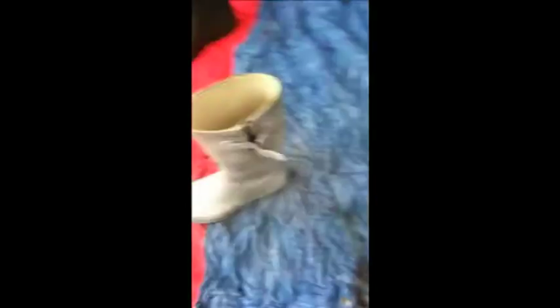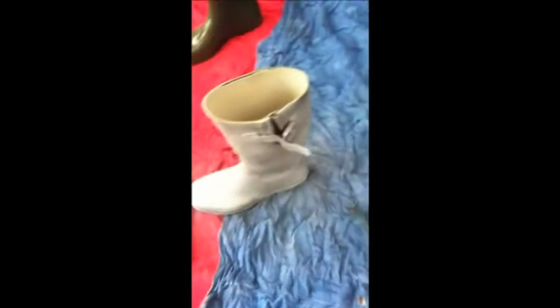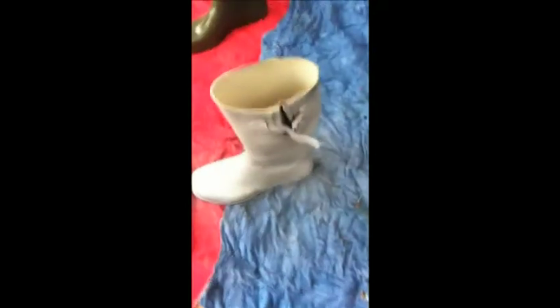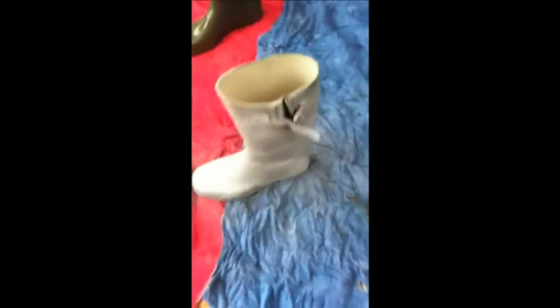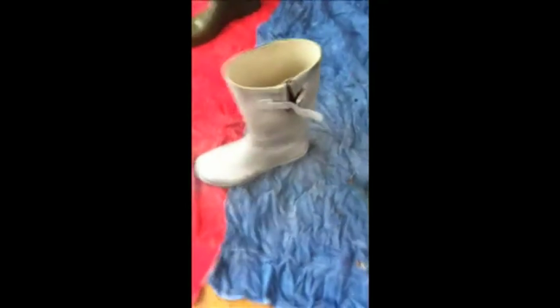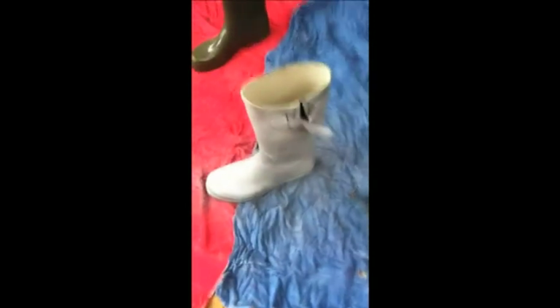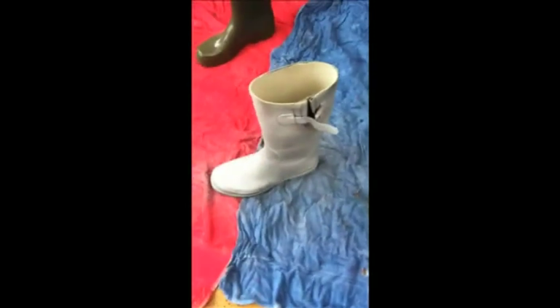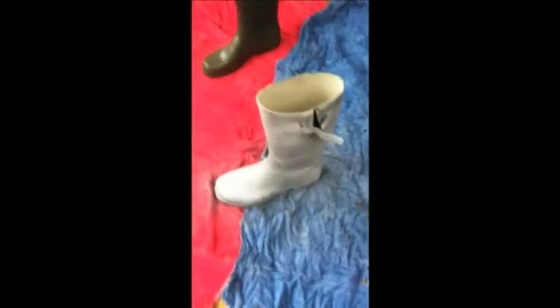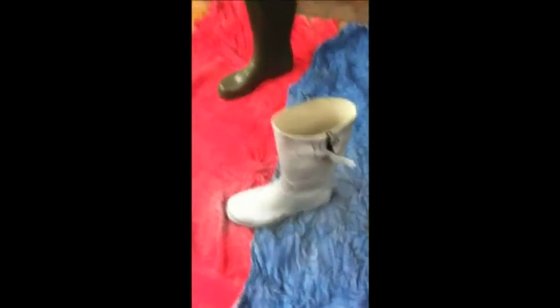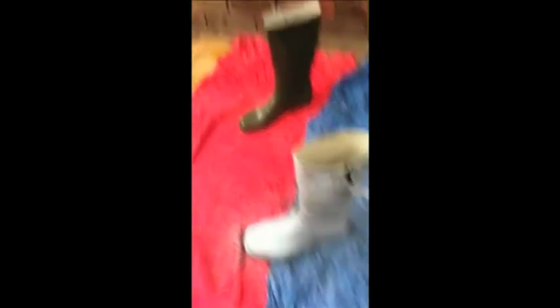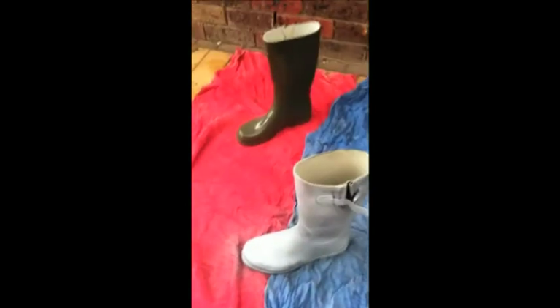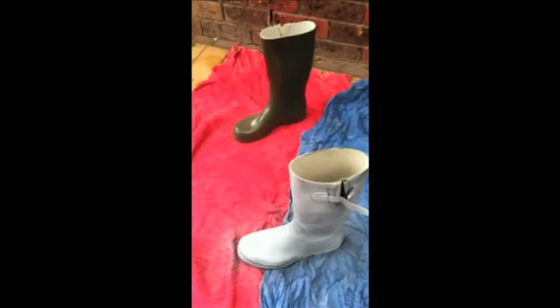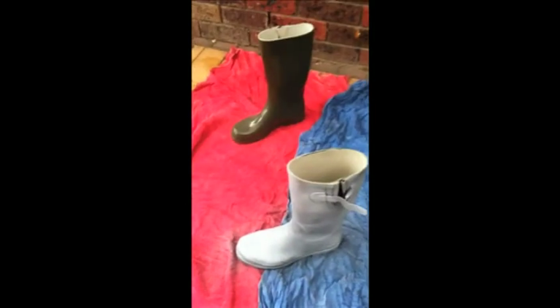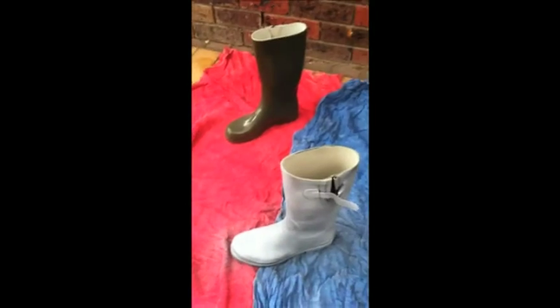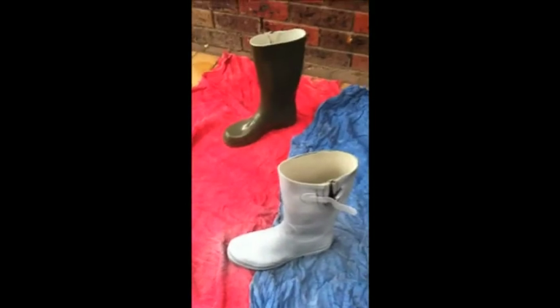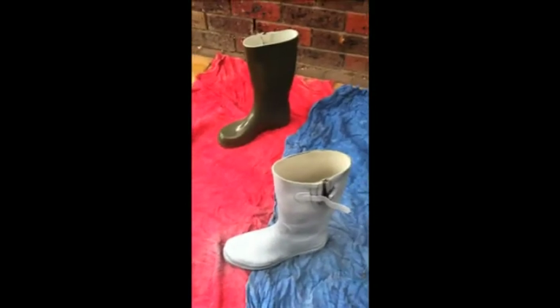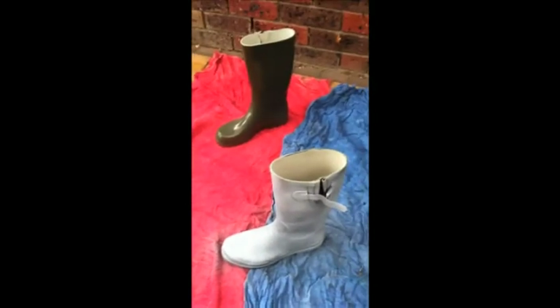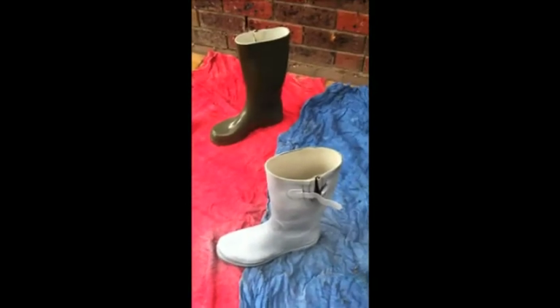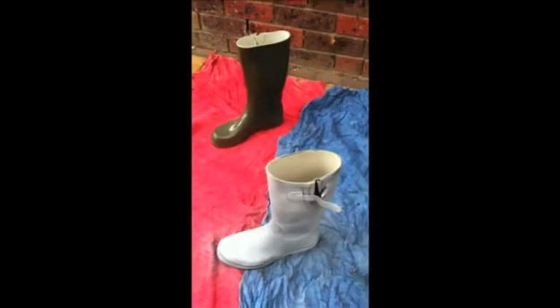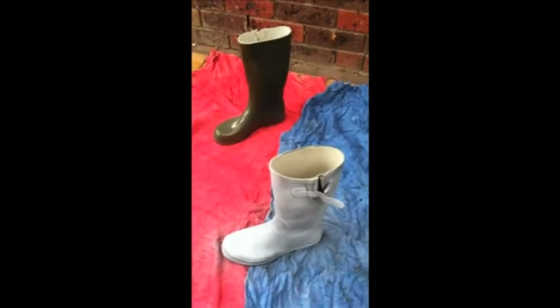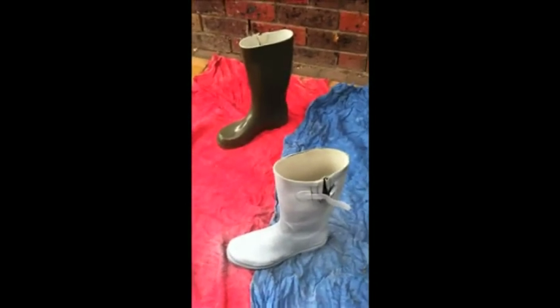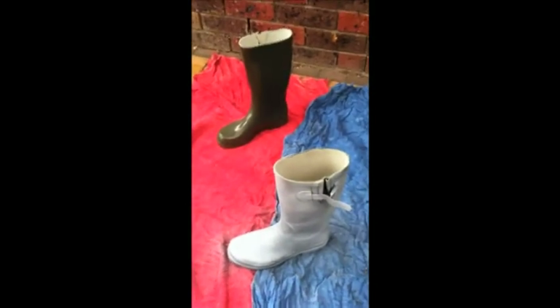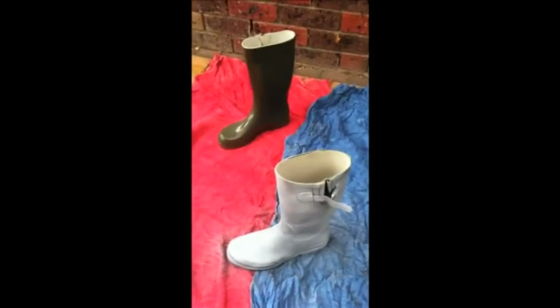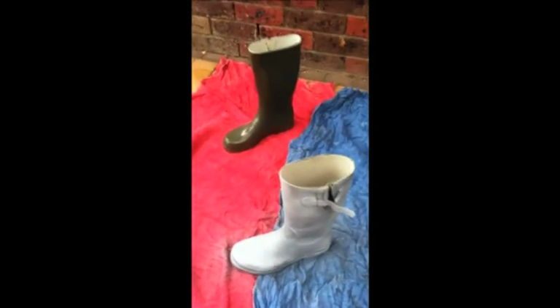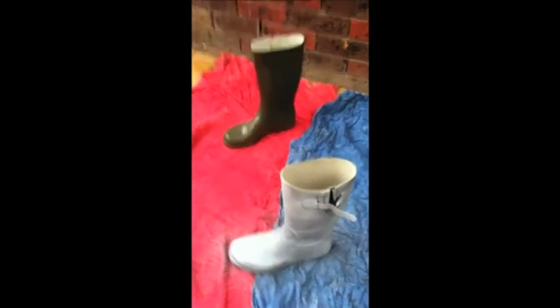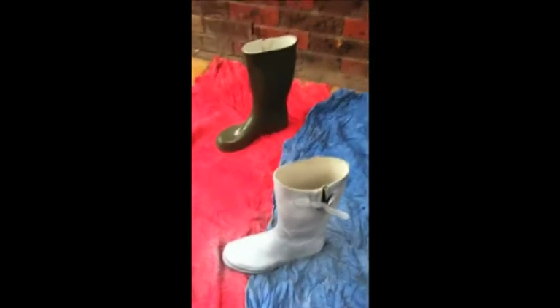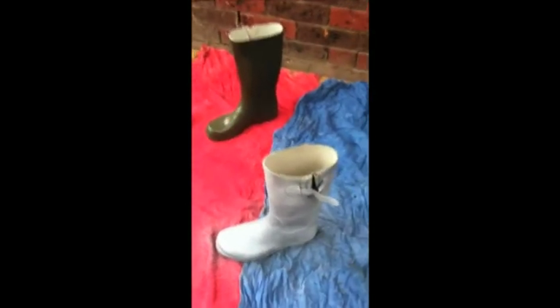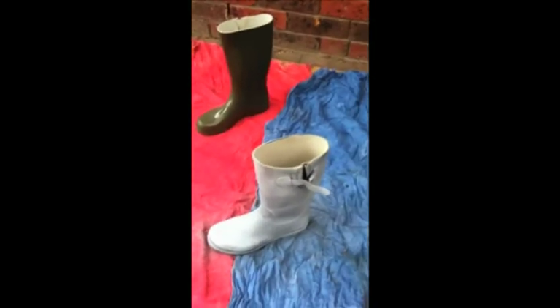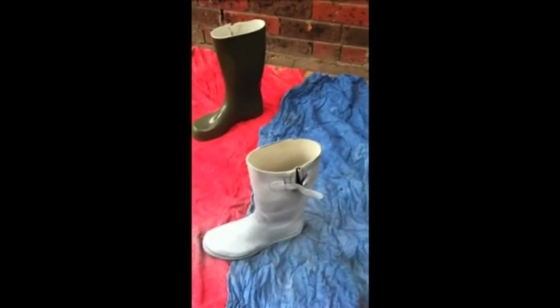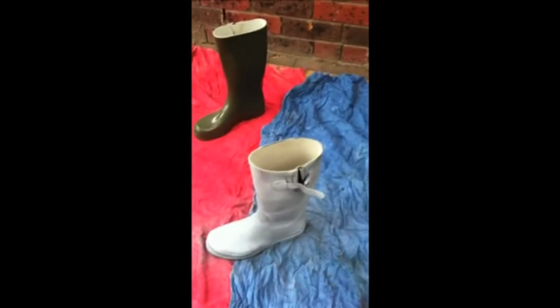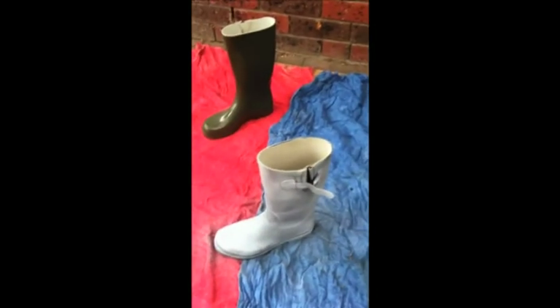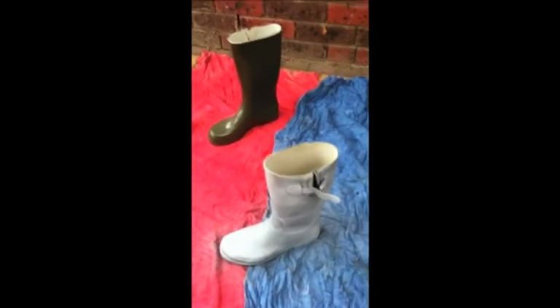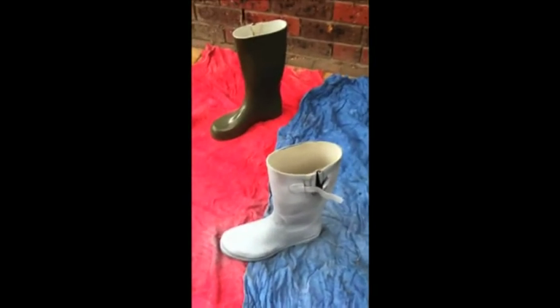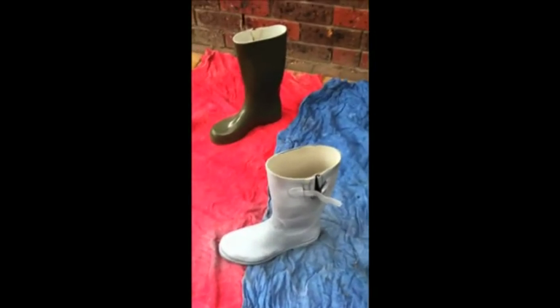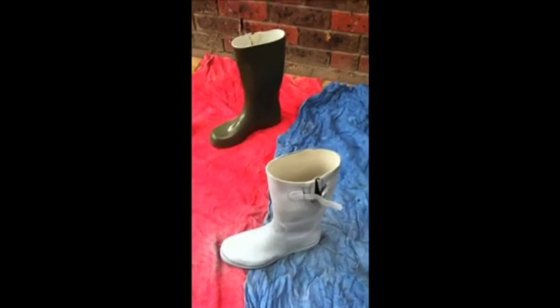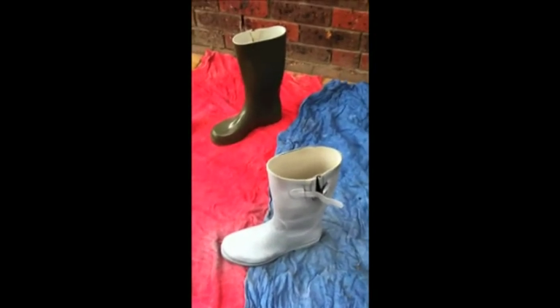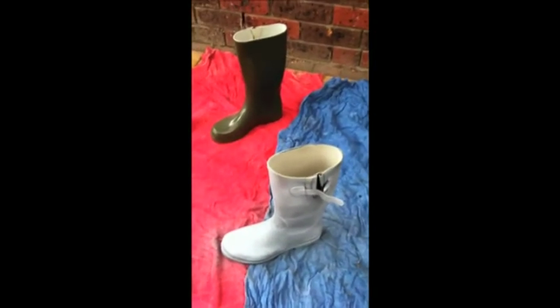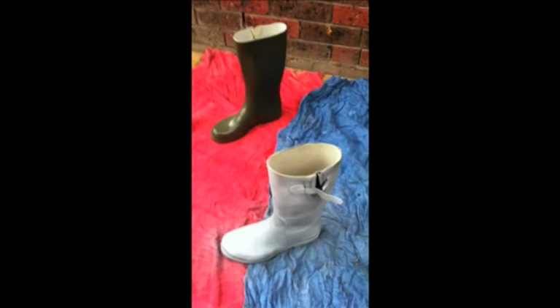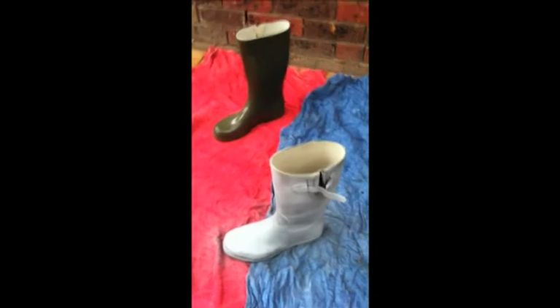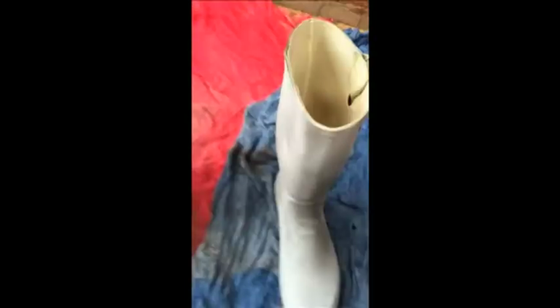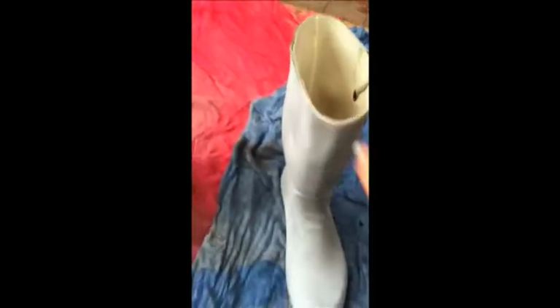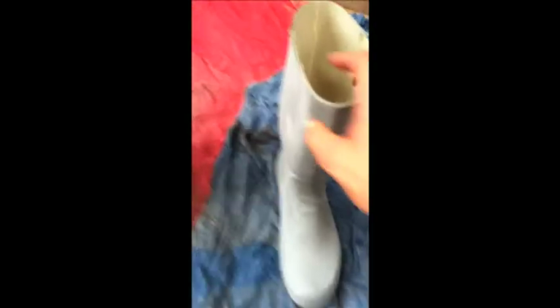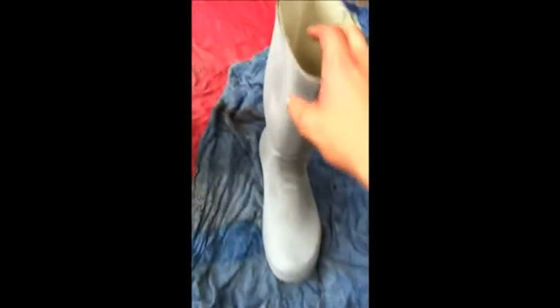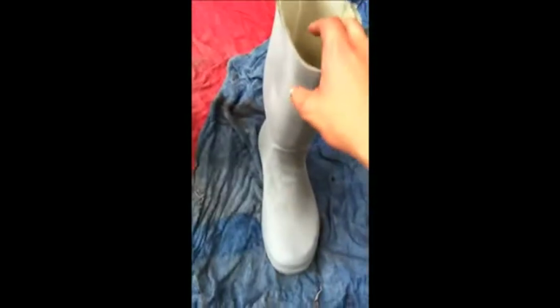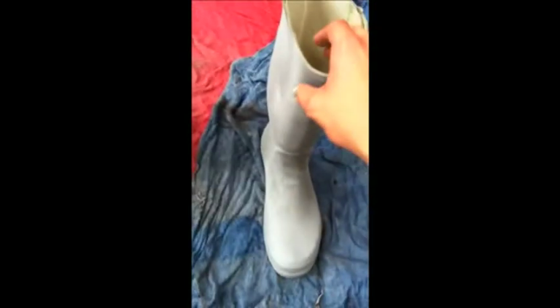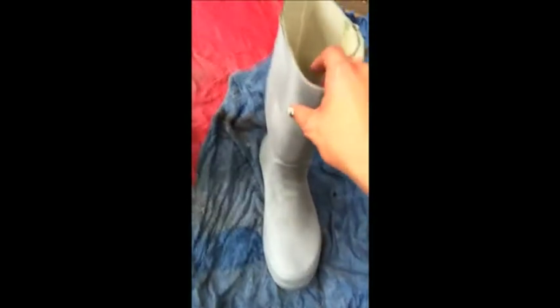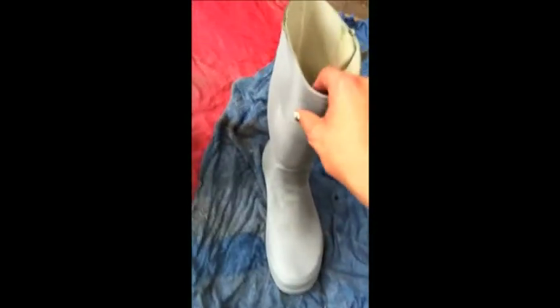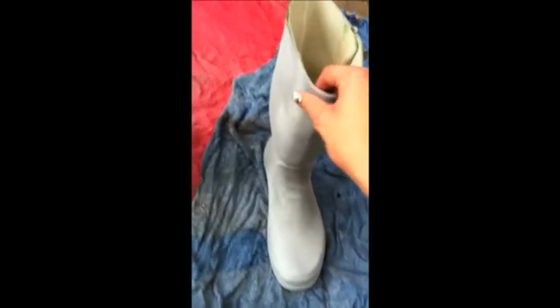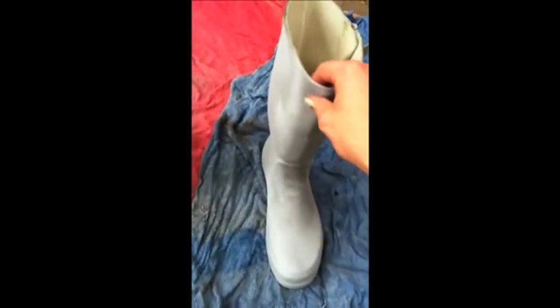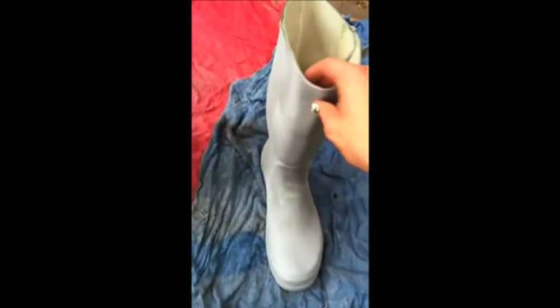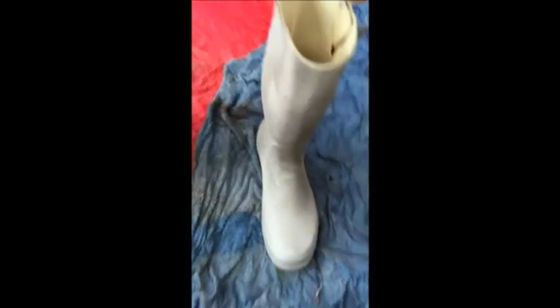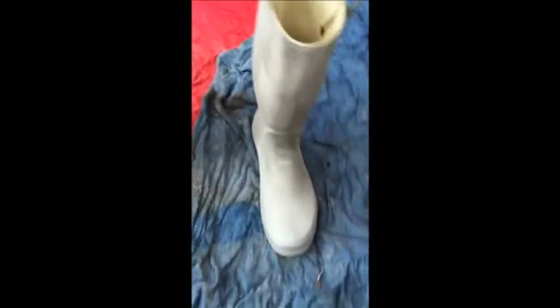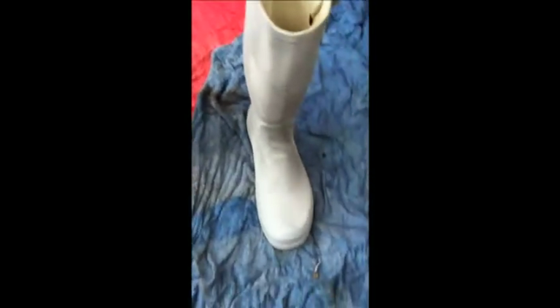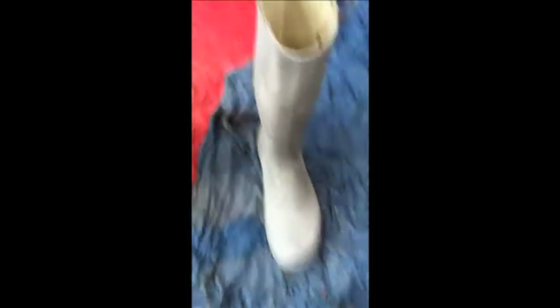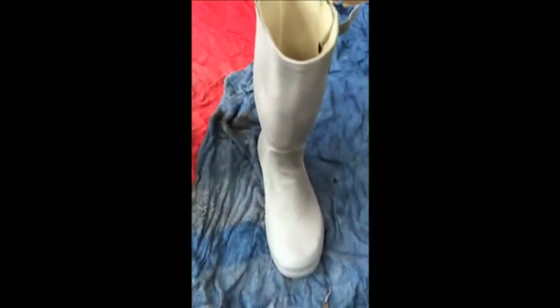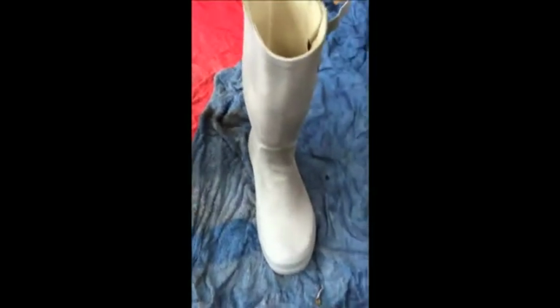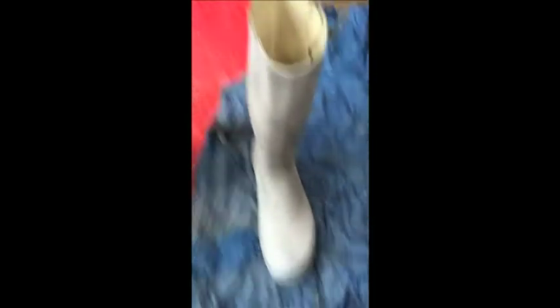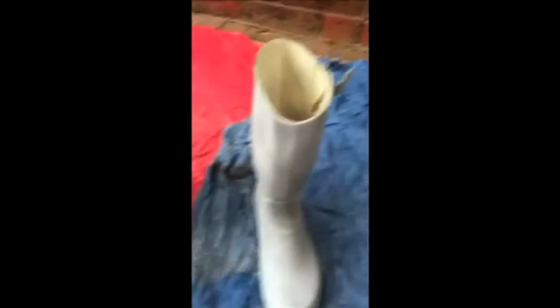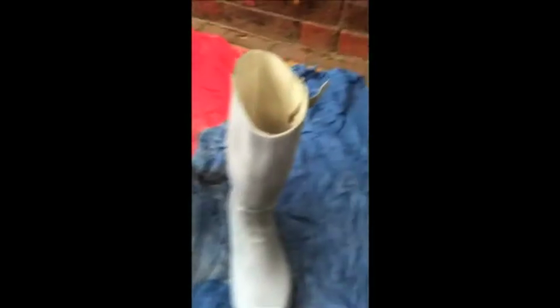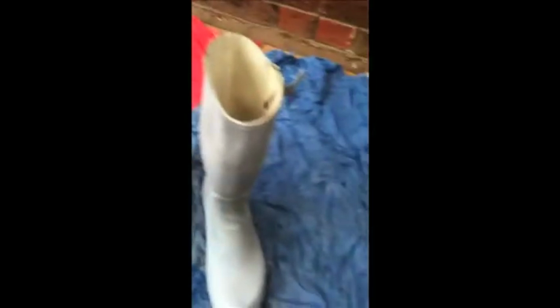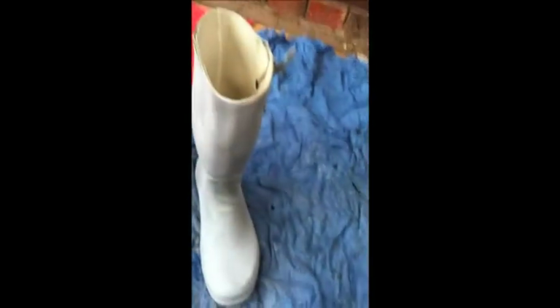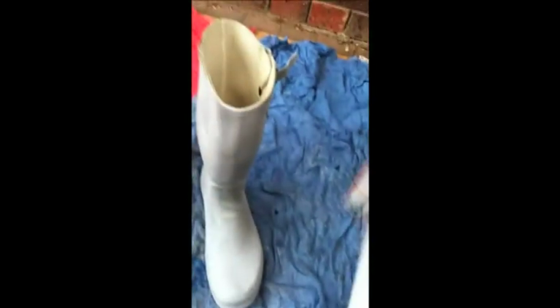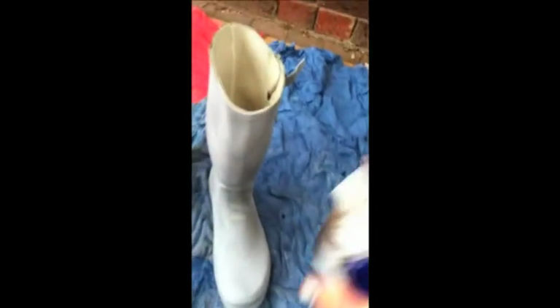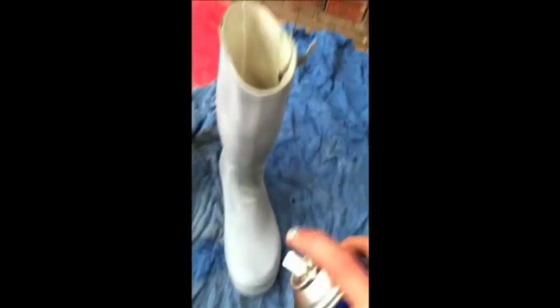Alrighty, so I'll do the other gum boot and wait about an hour and then apply the next coat. They're looking like they're pretty dry so I'm going to put the black on now.